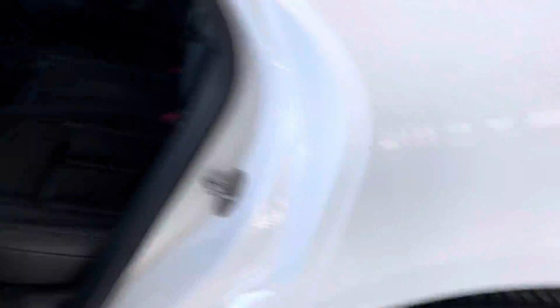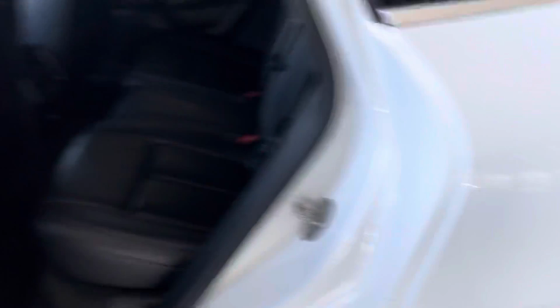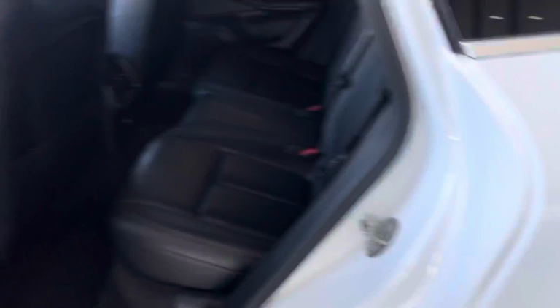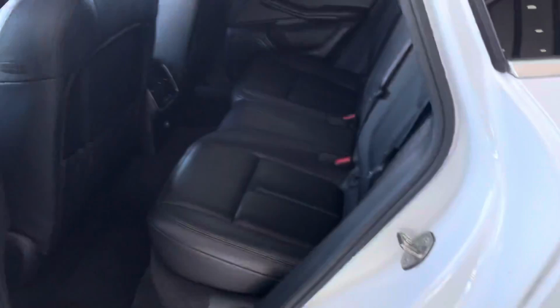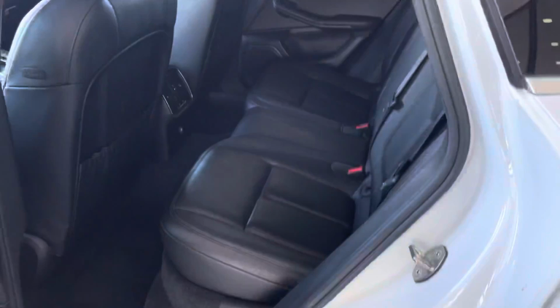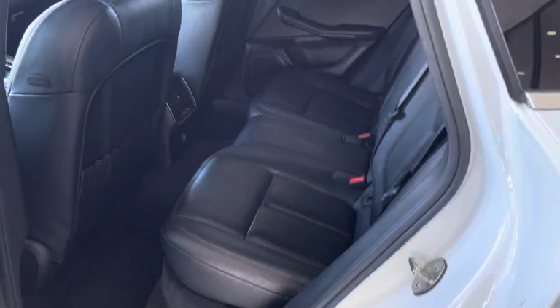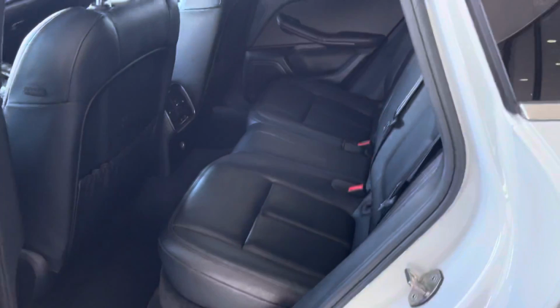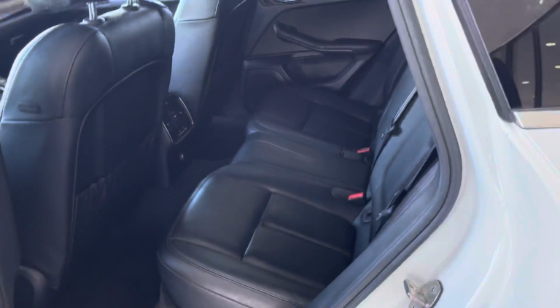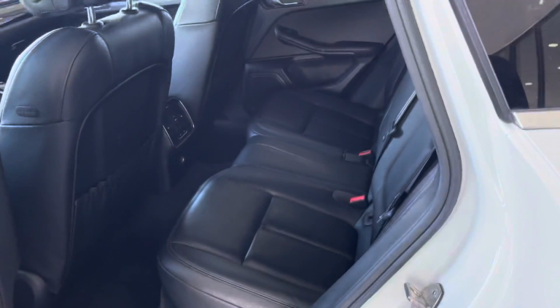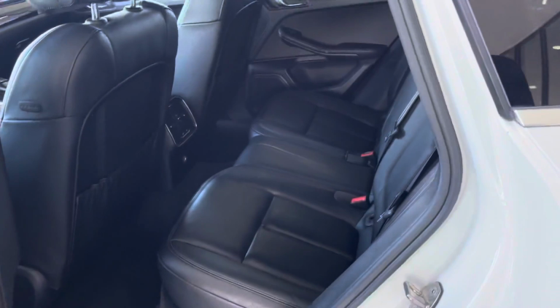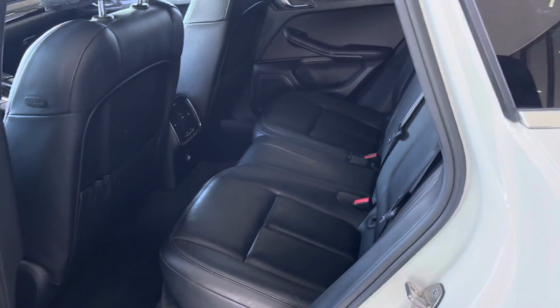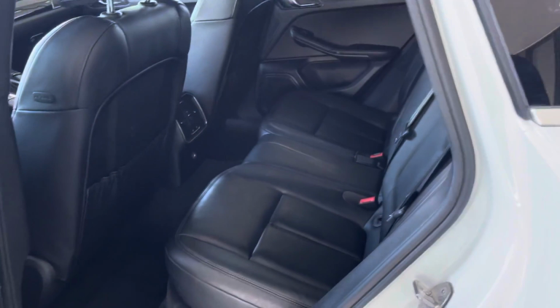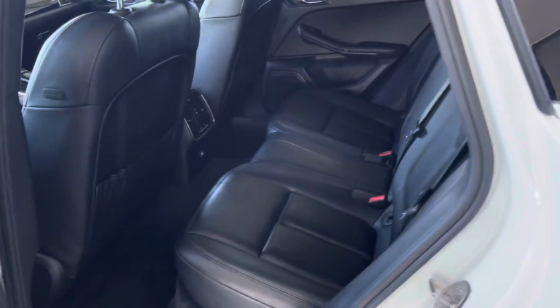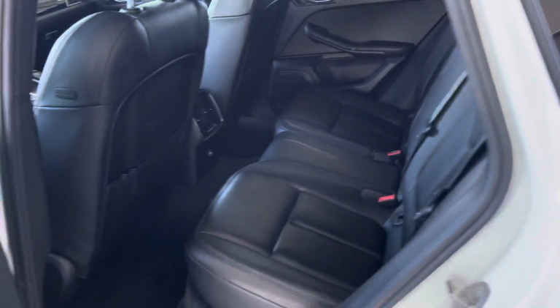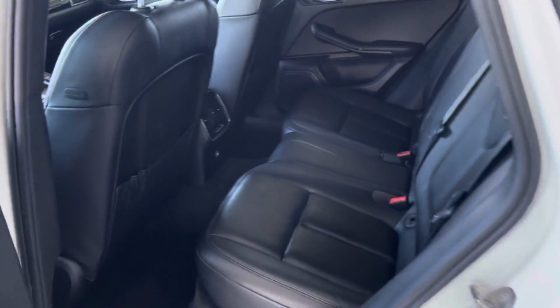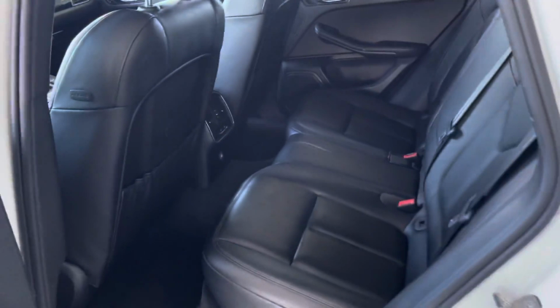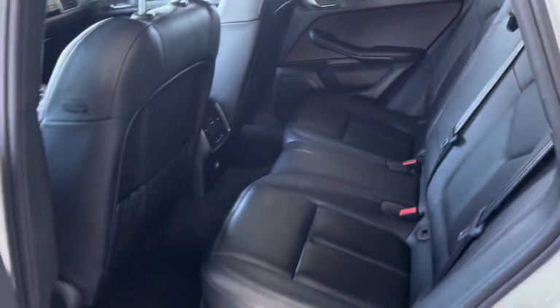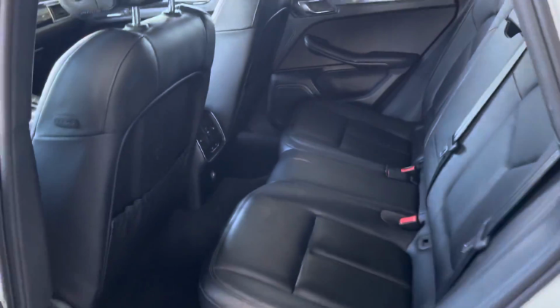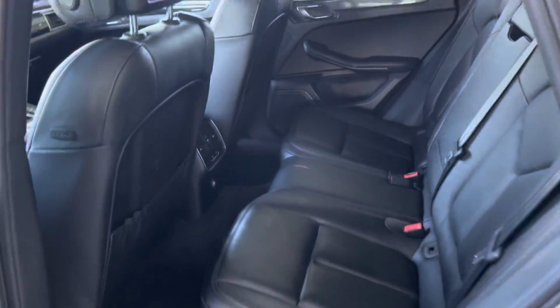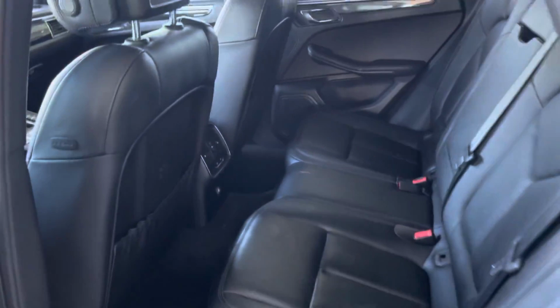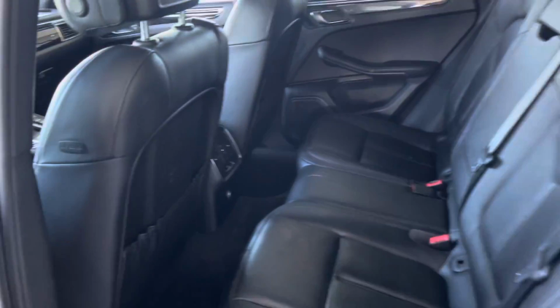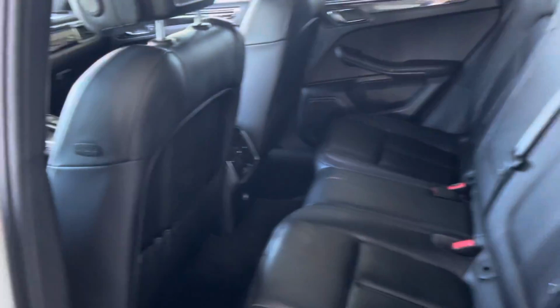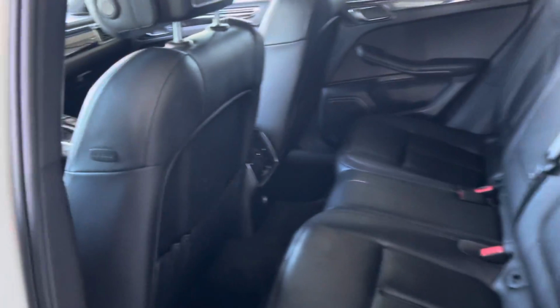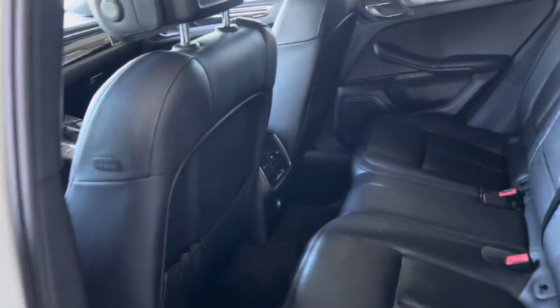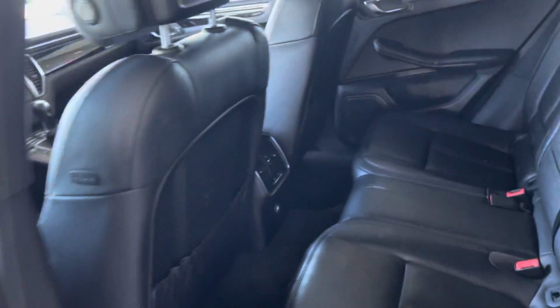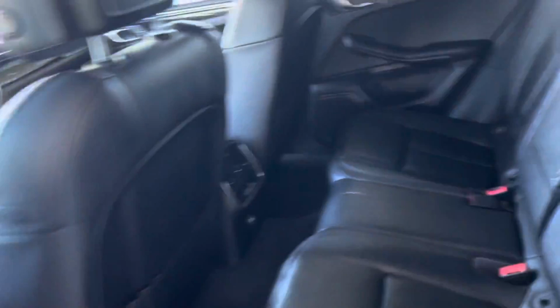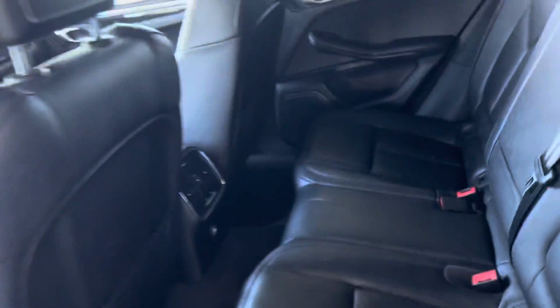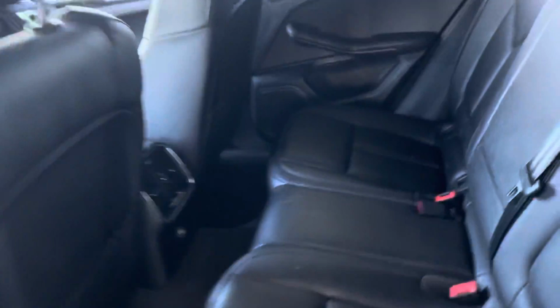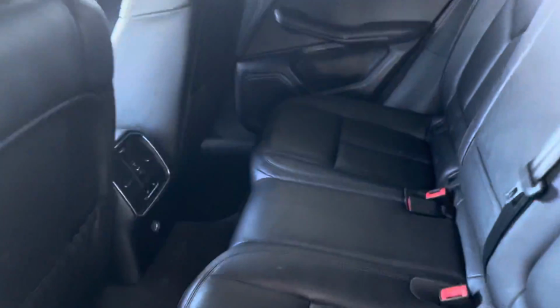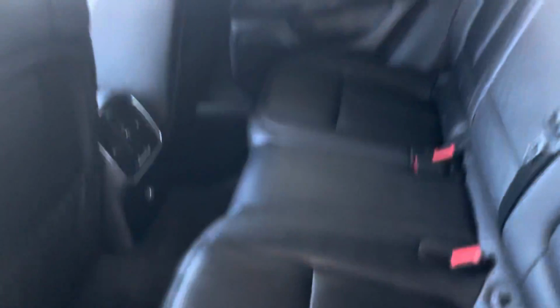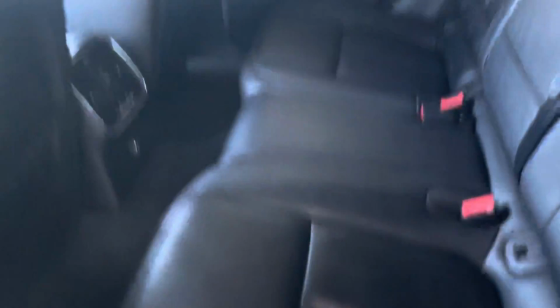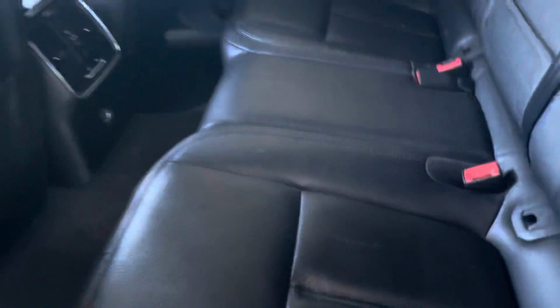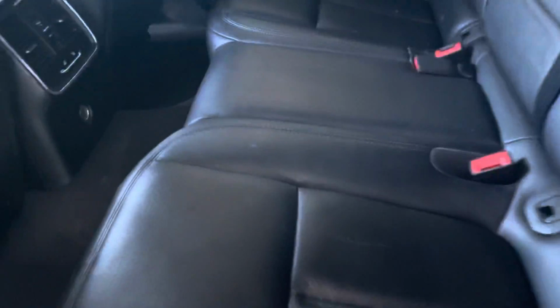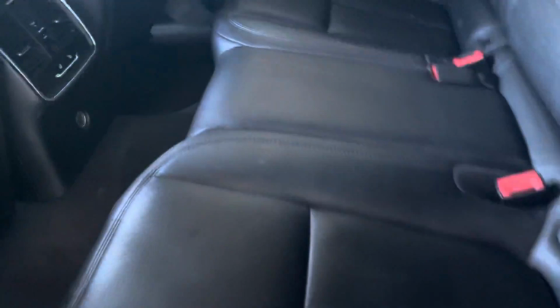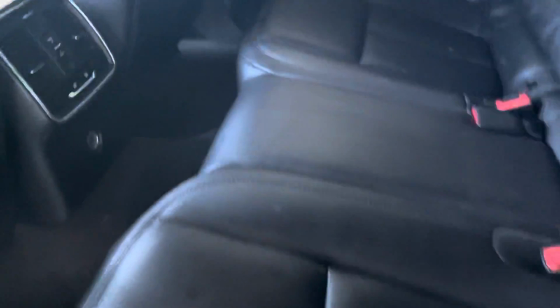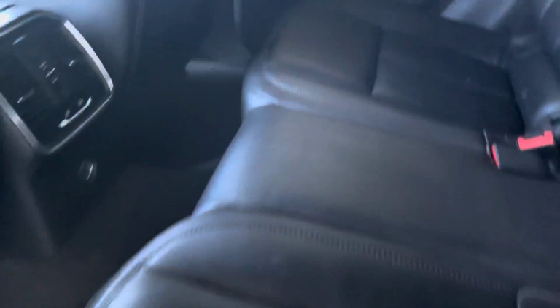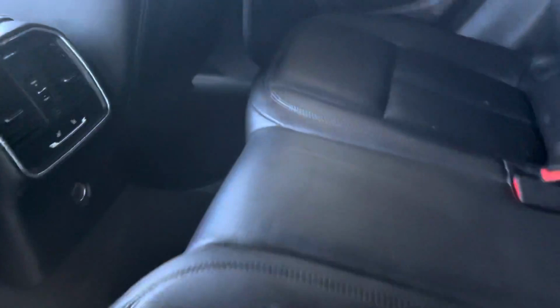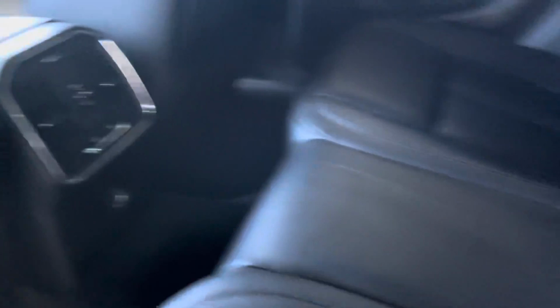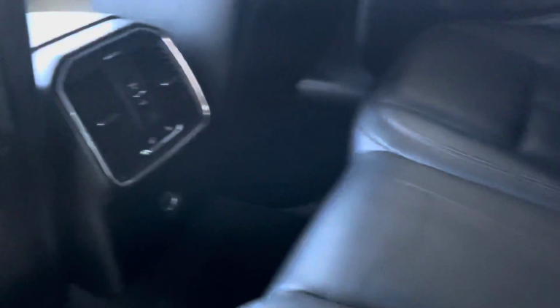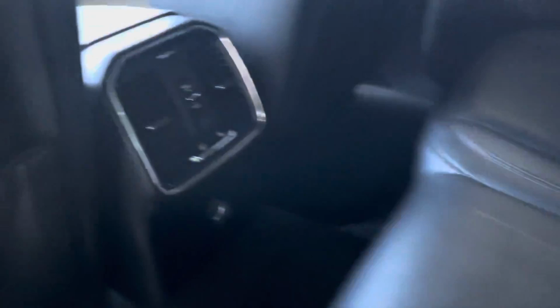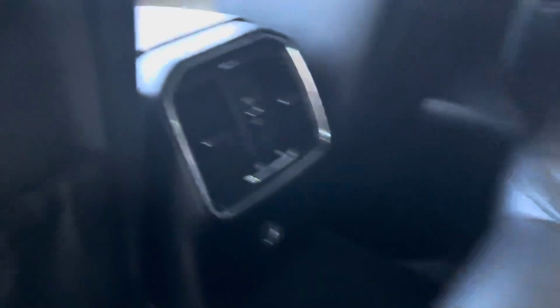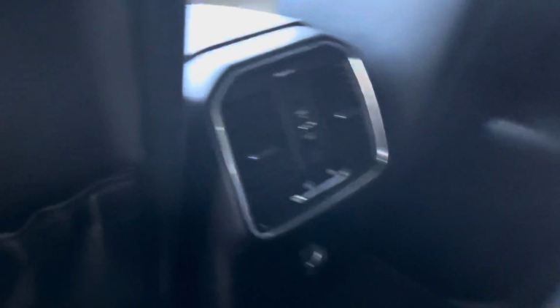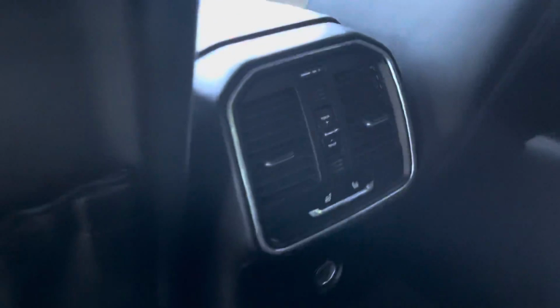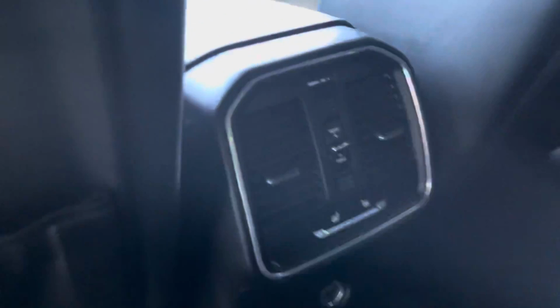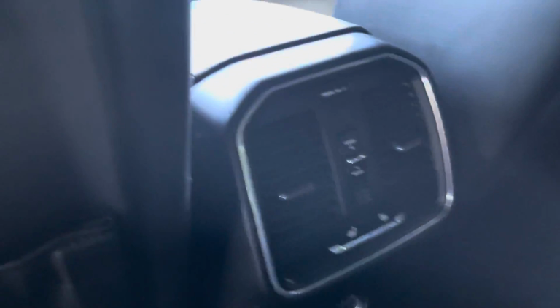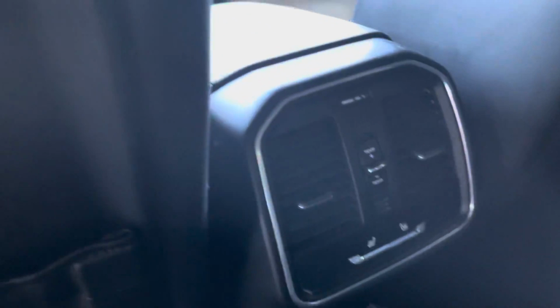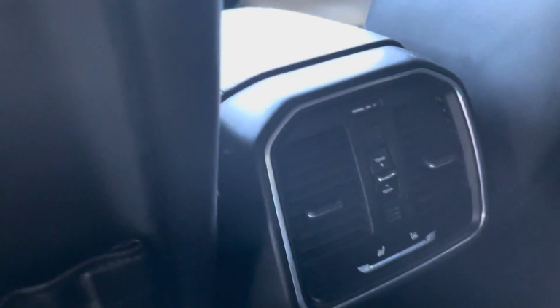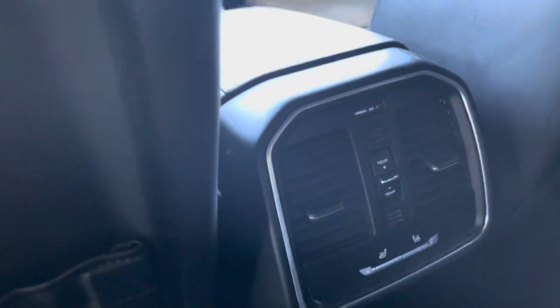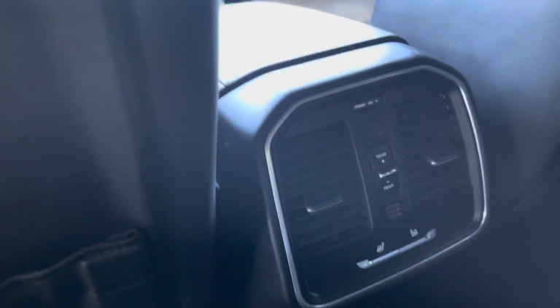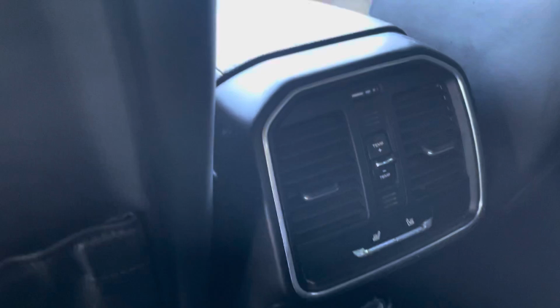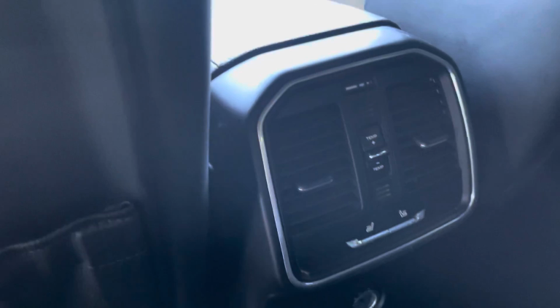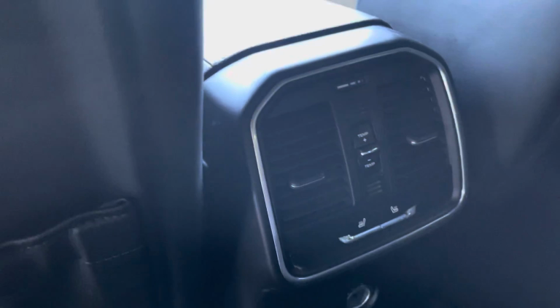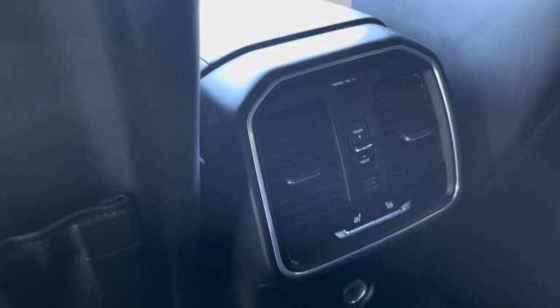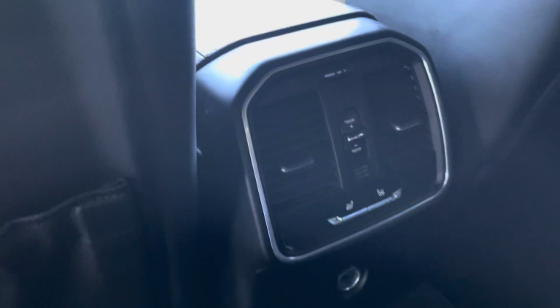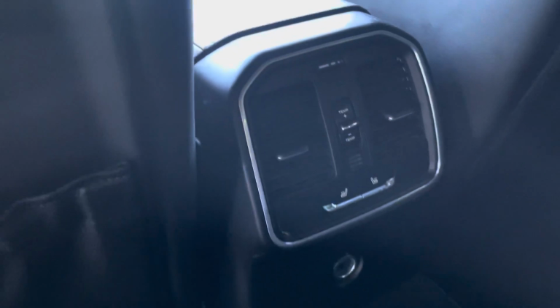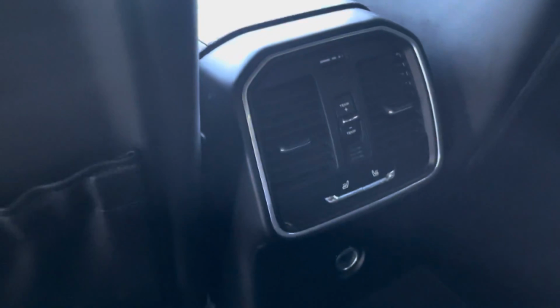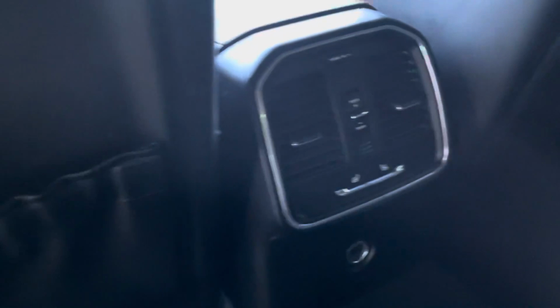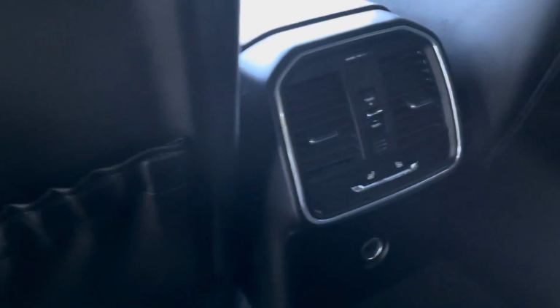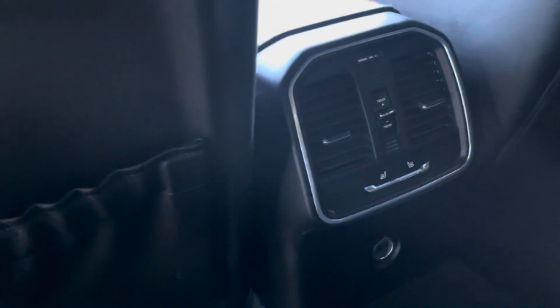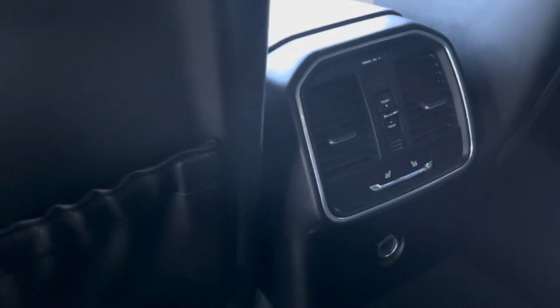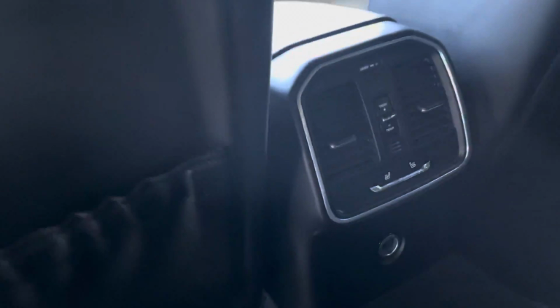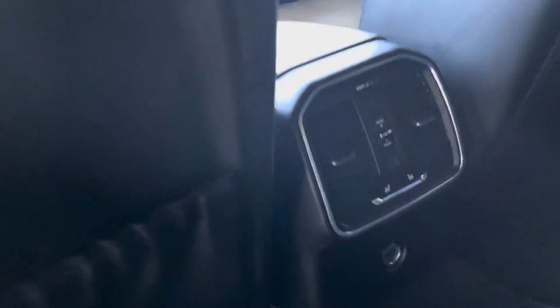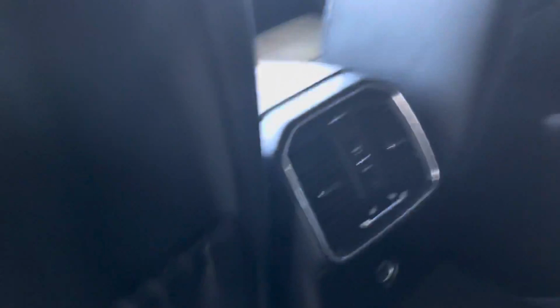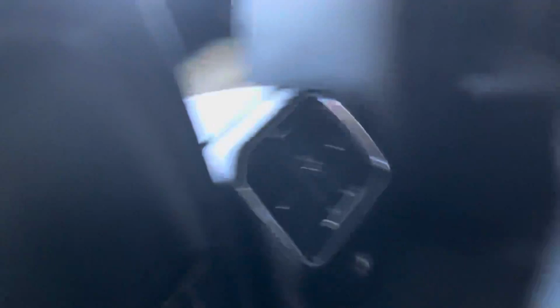The back is very spacious and even has its own air conditioning controls back here.